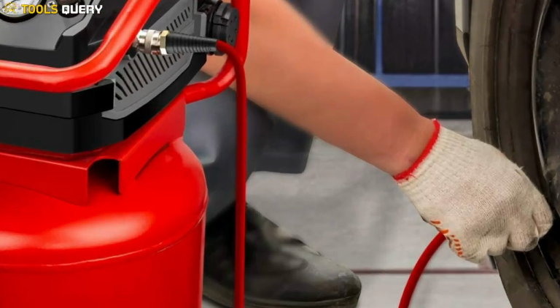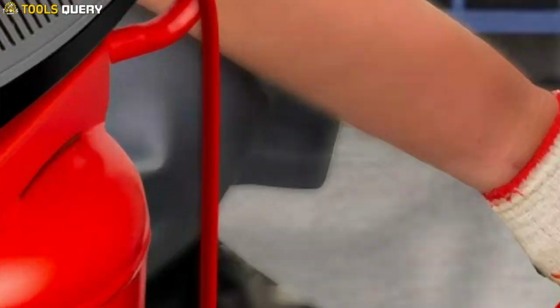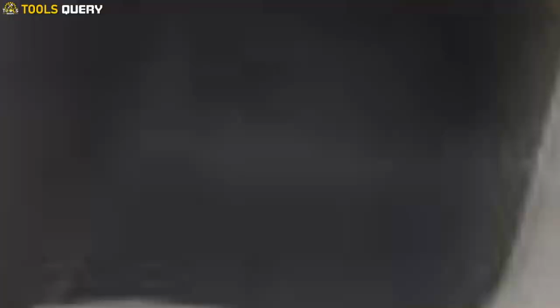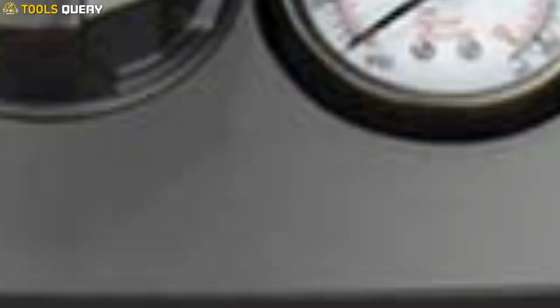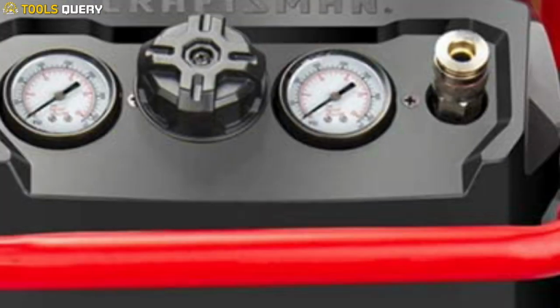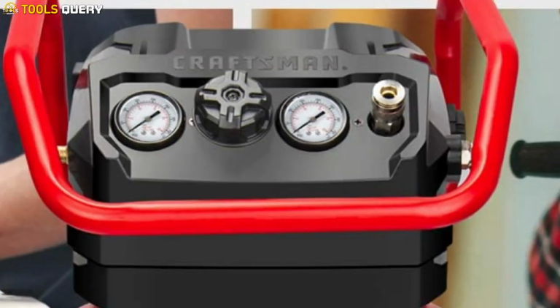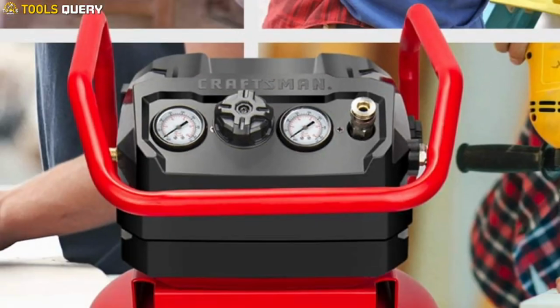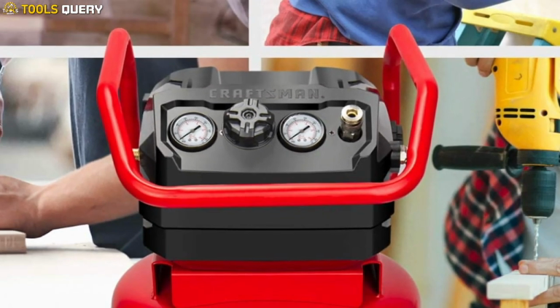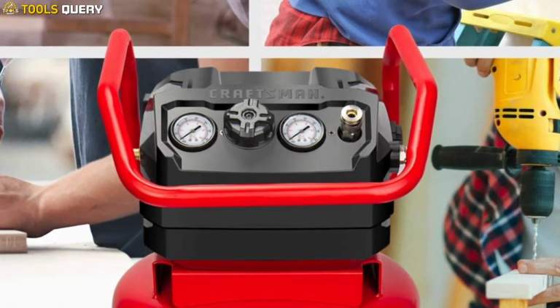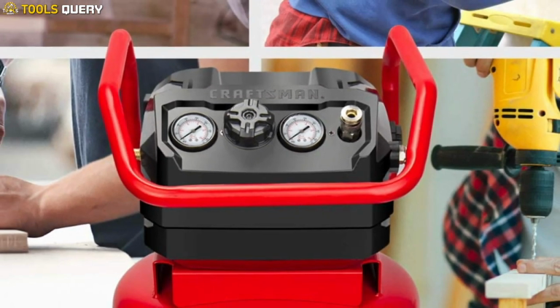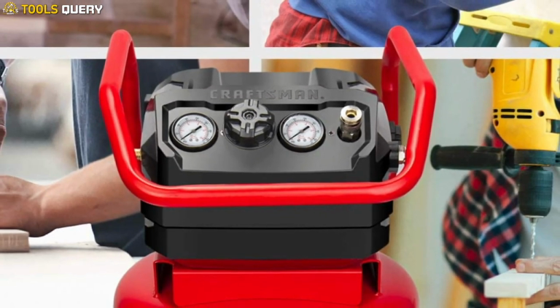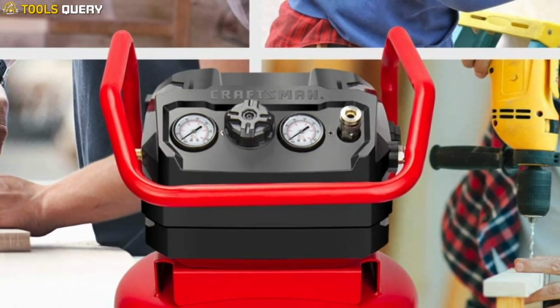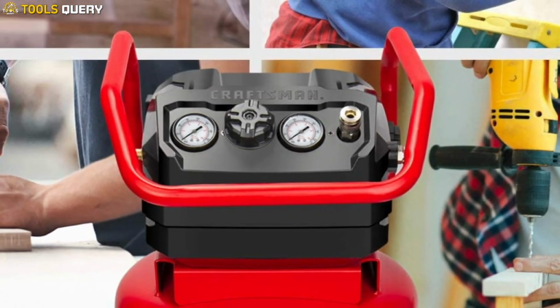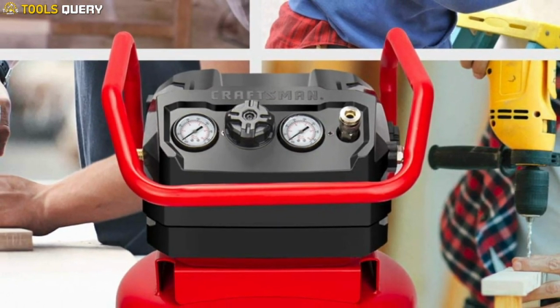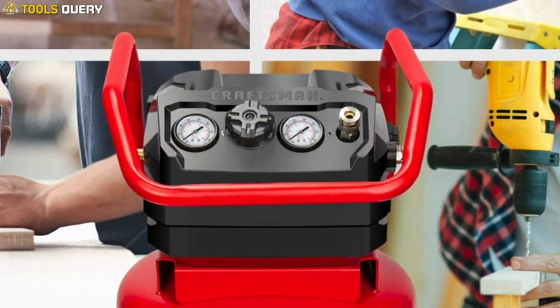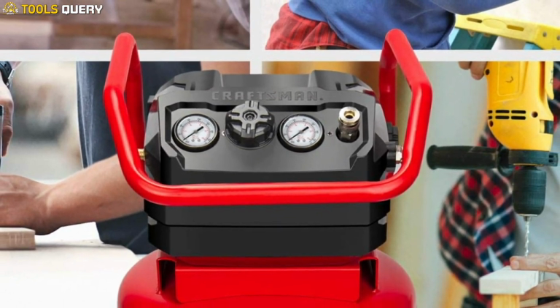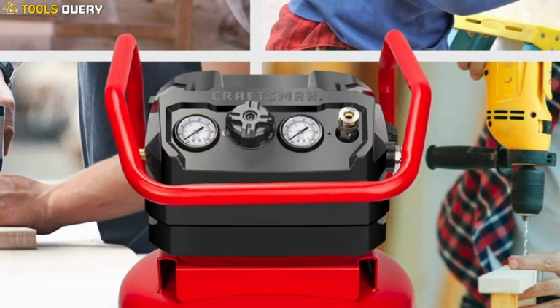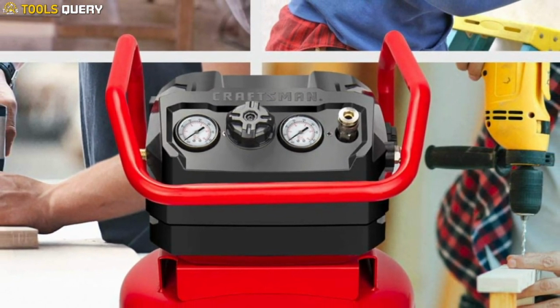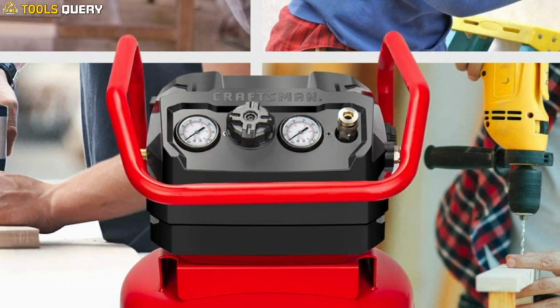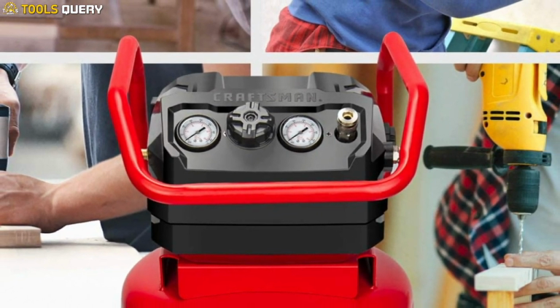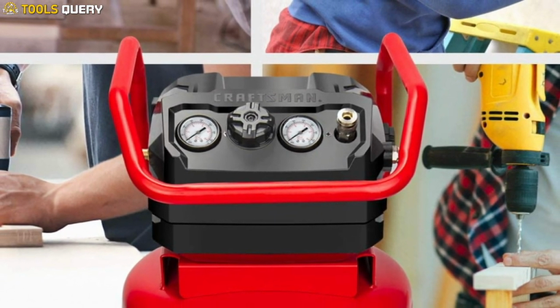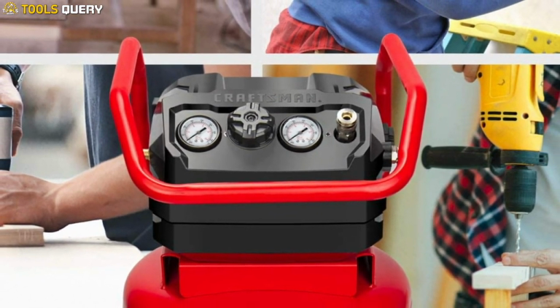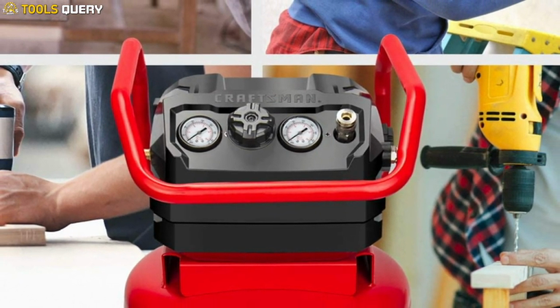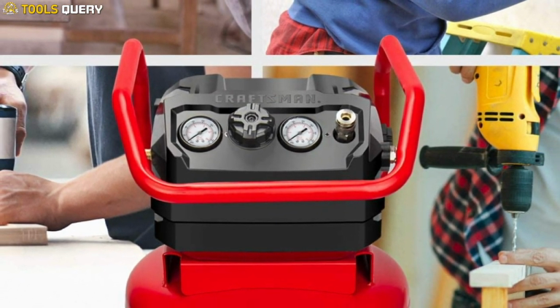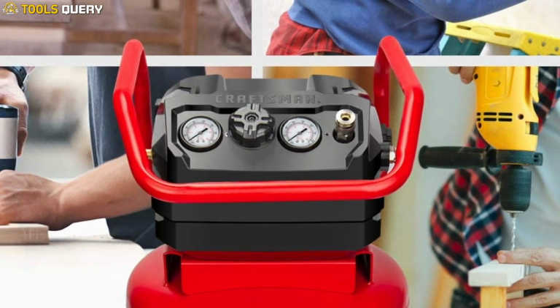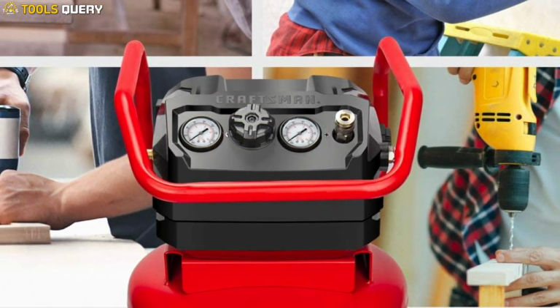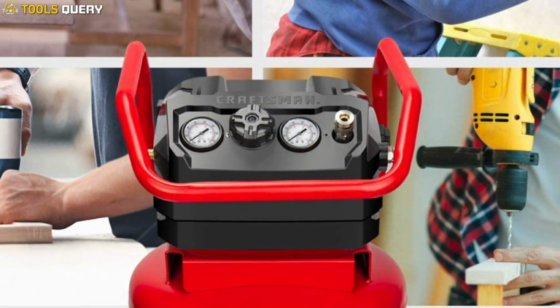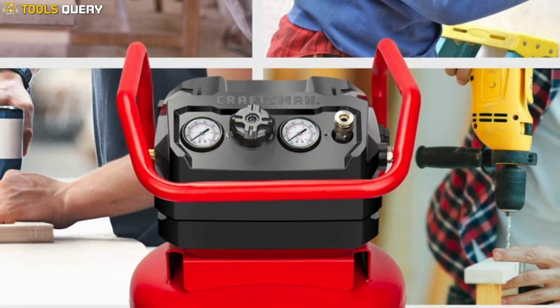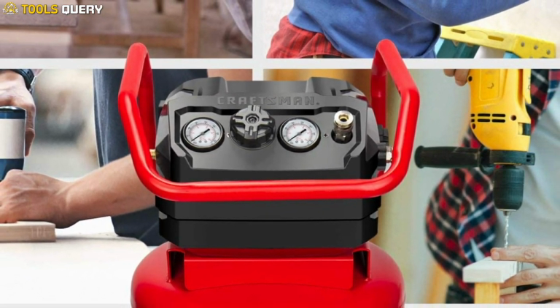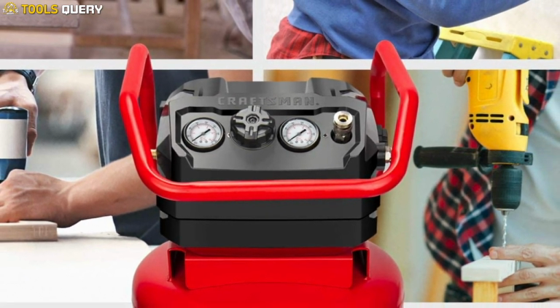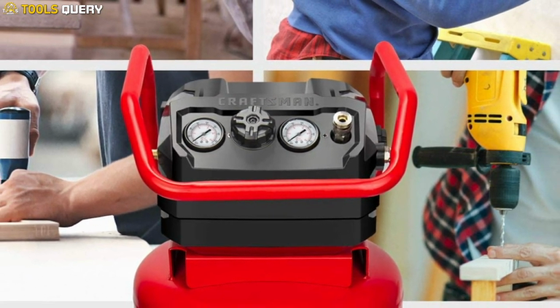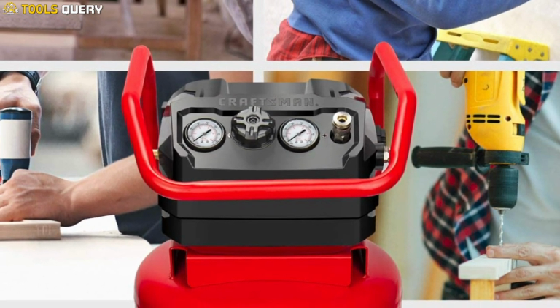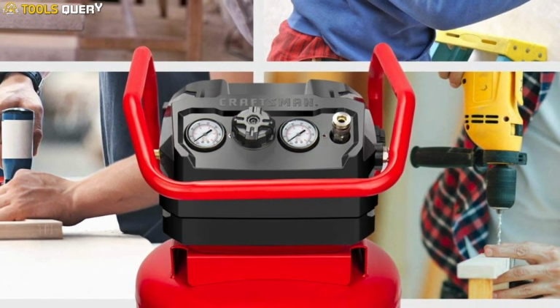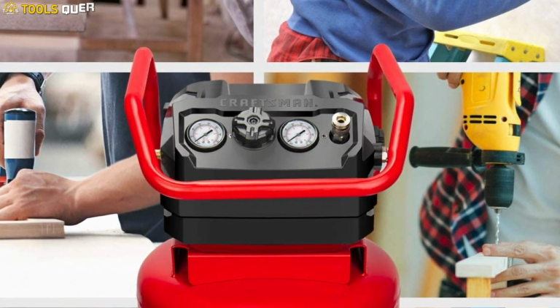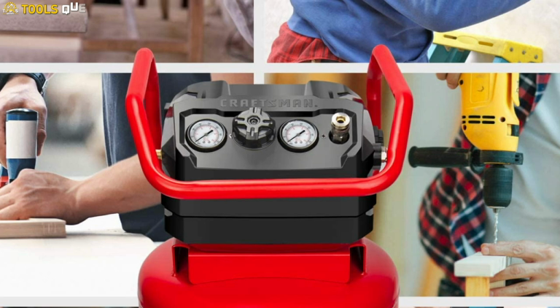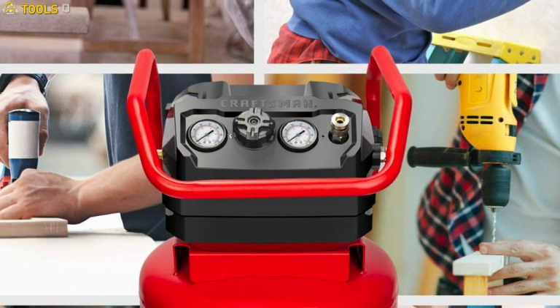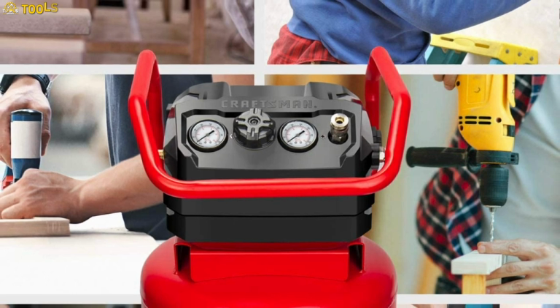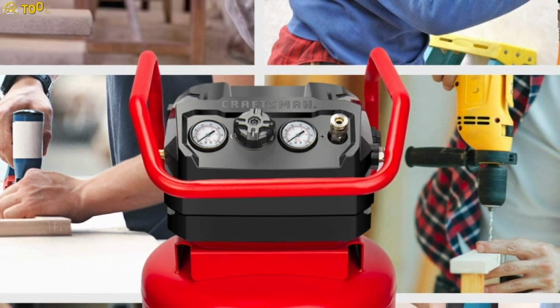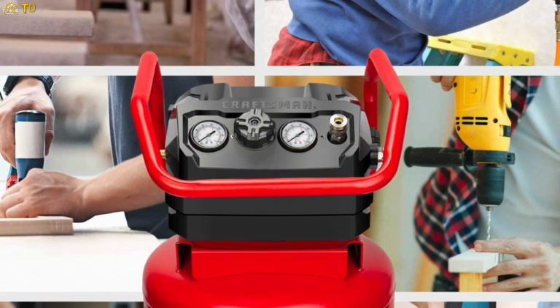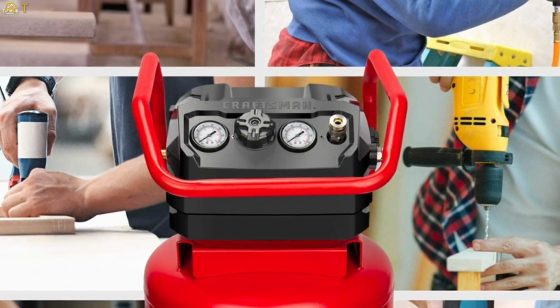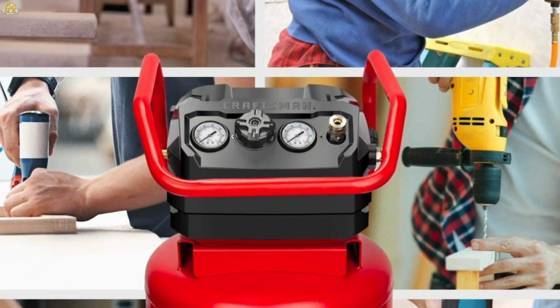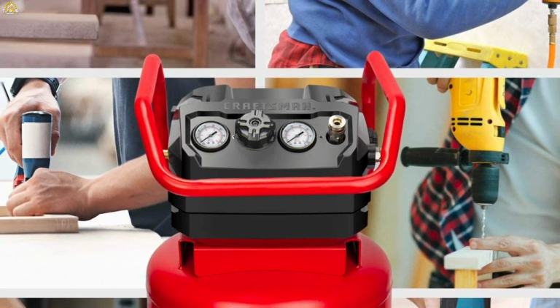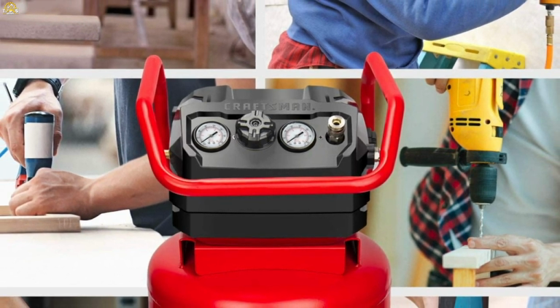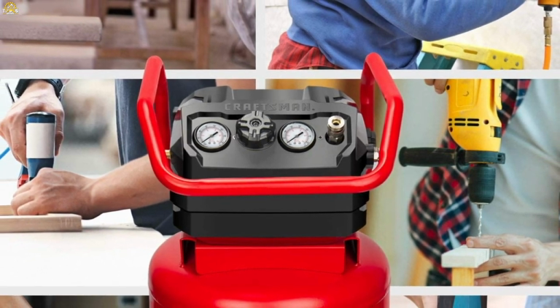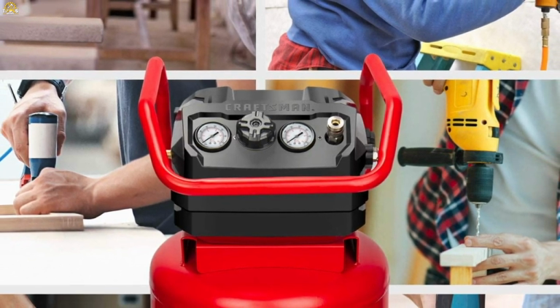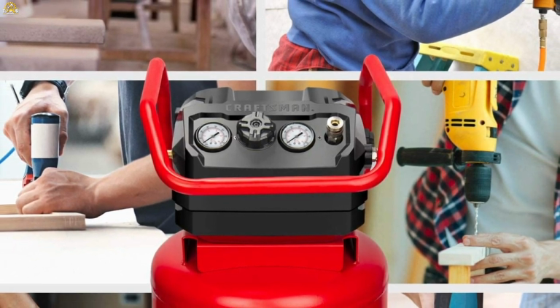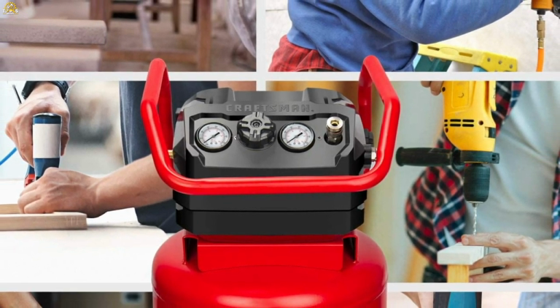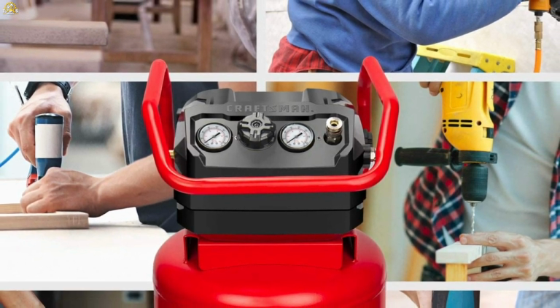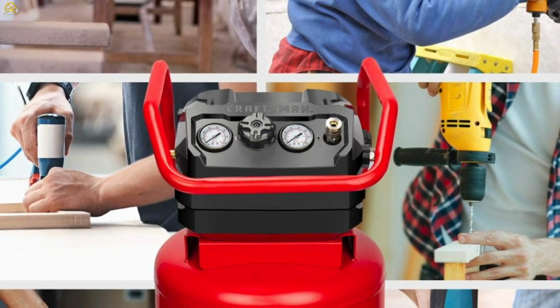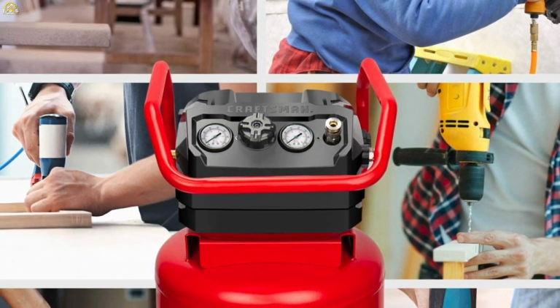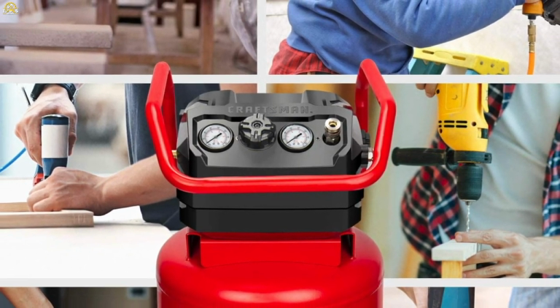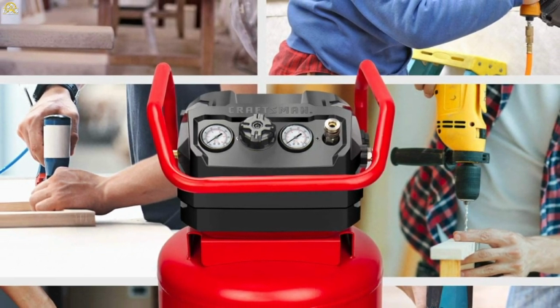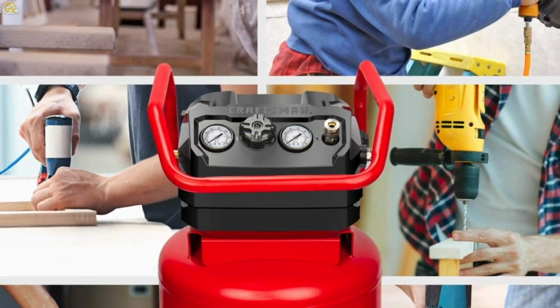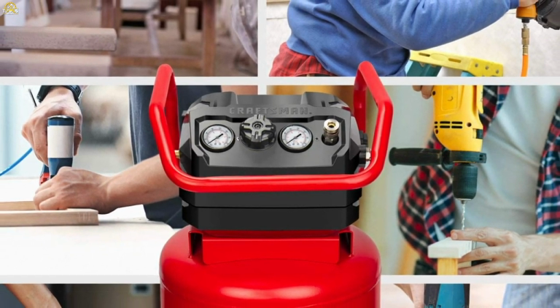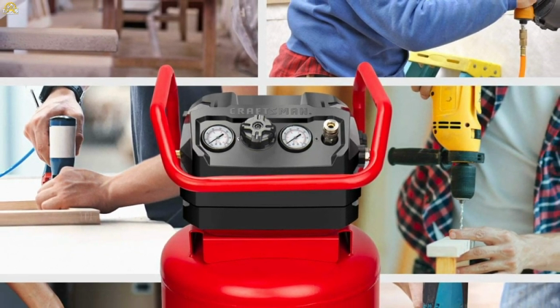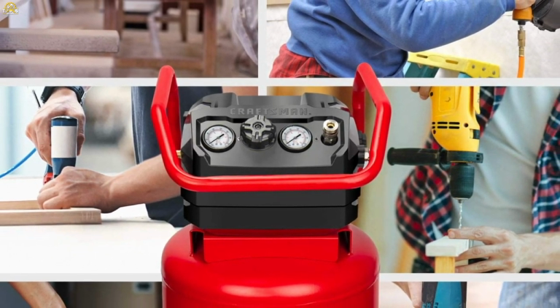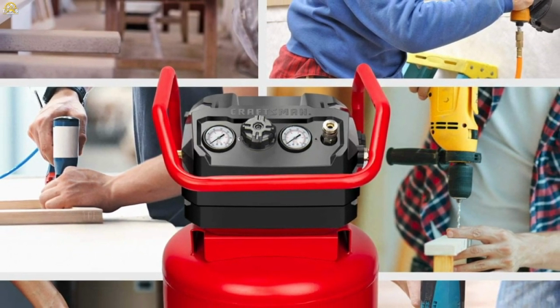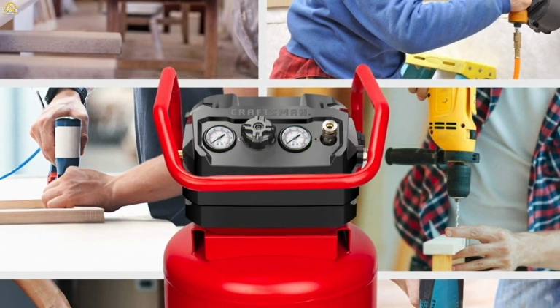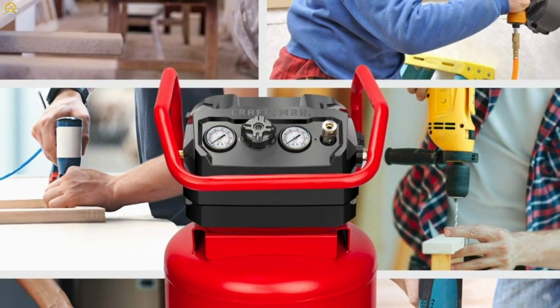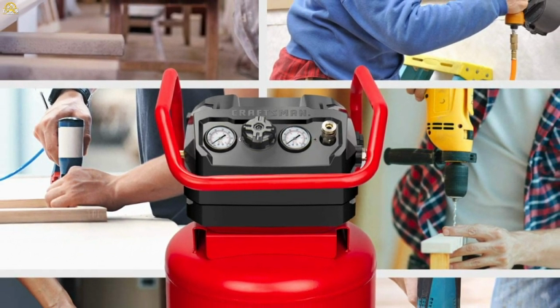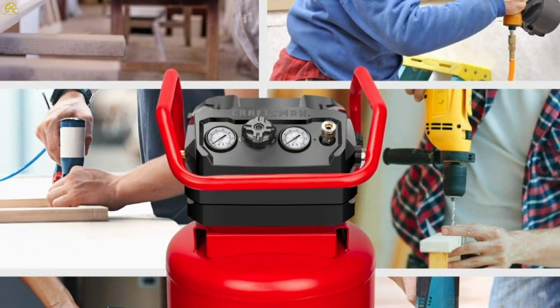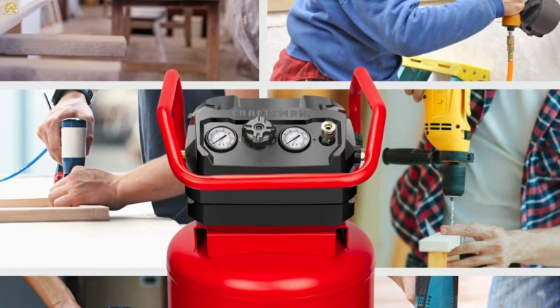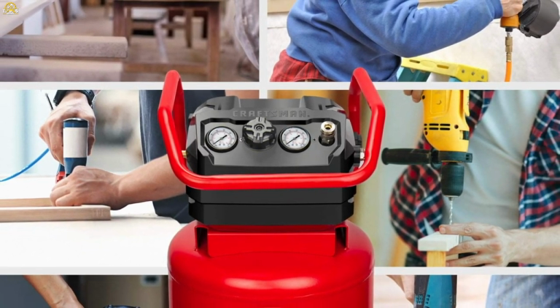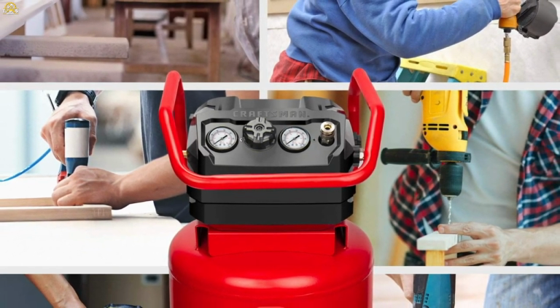The Craftsman 20-Gallon Air Compressor is a multifunctional tool that's designed for use in garages, job sites, workshops, and more.